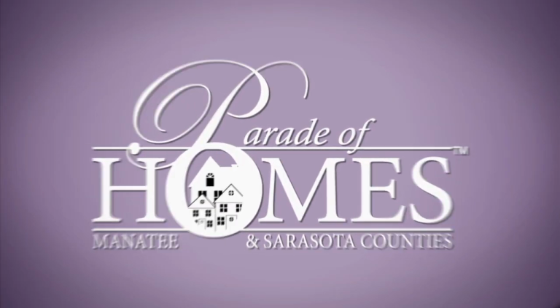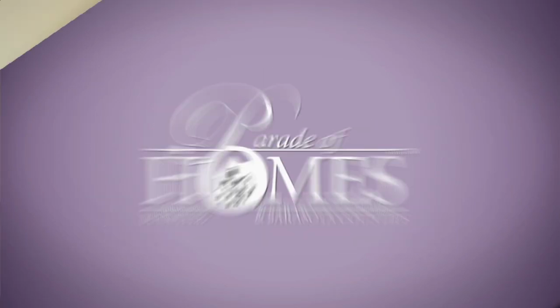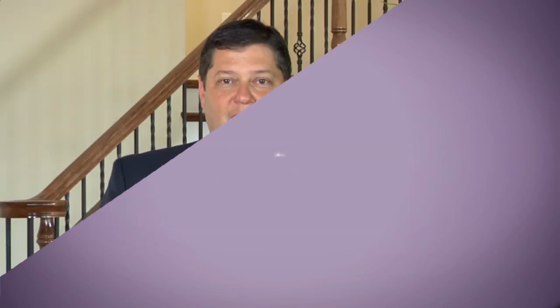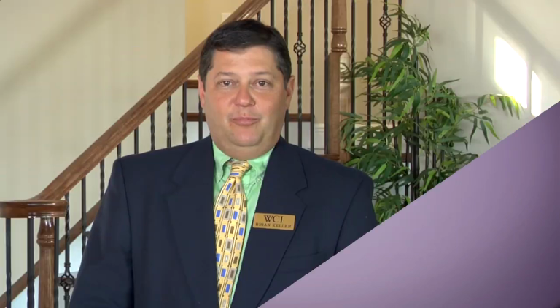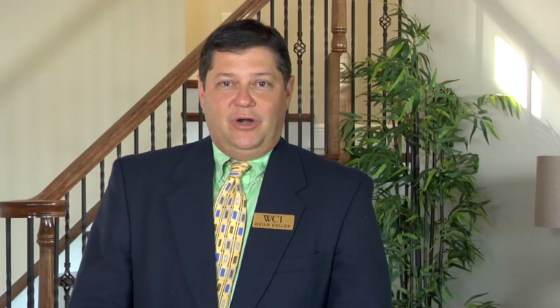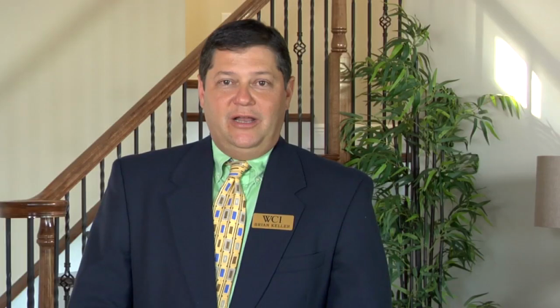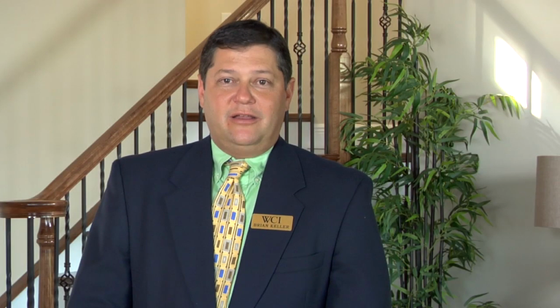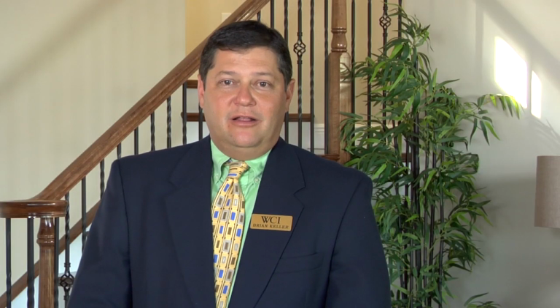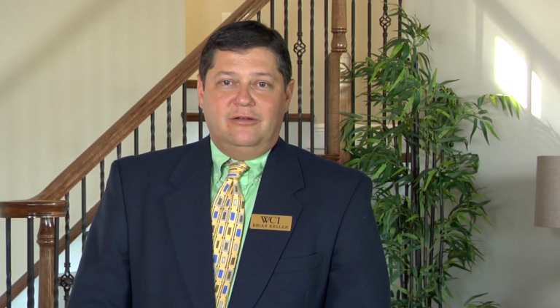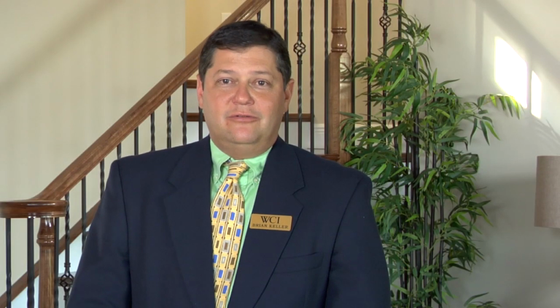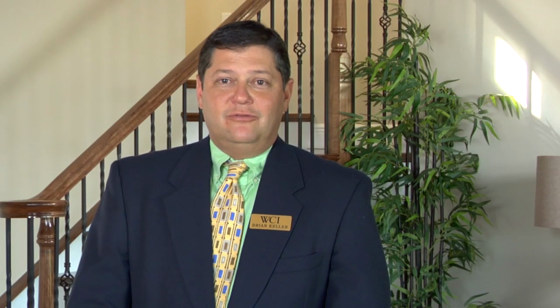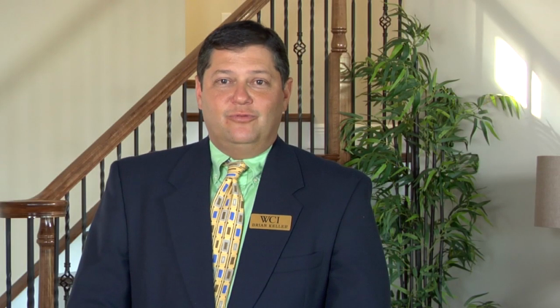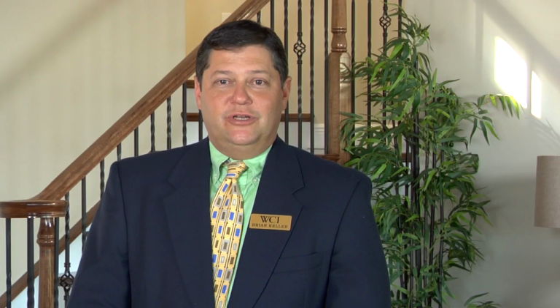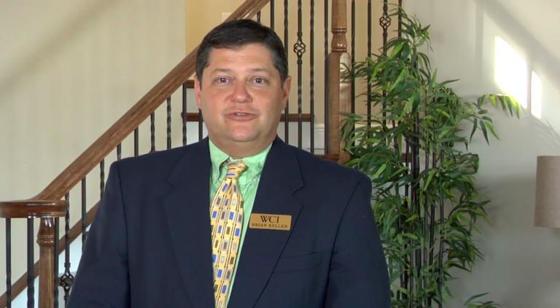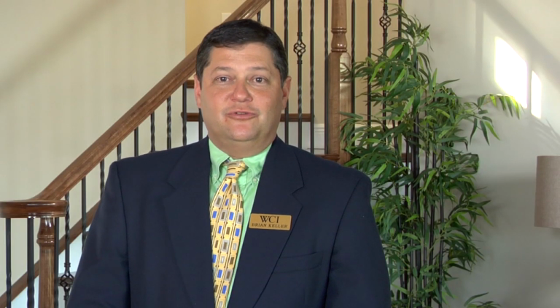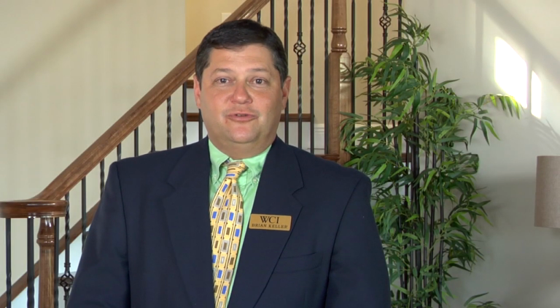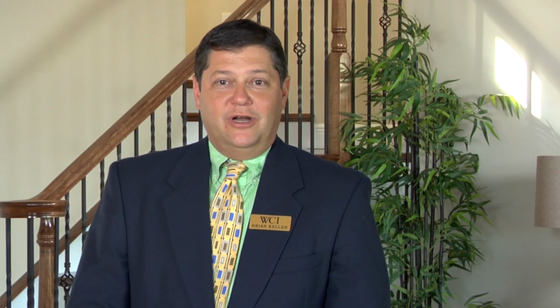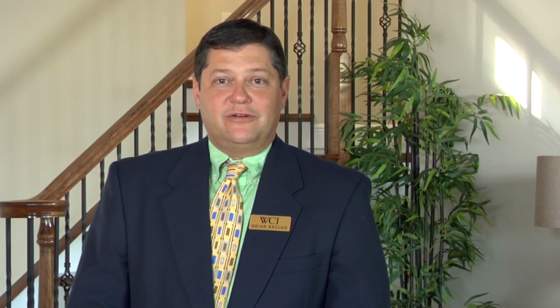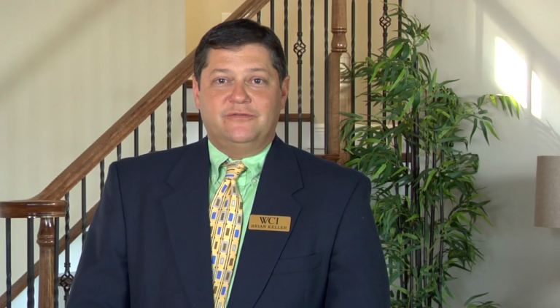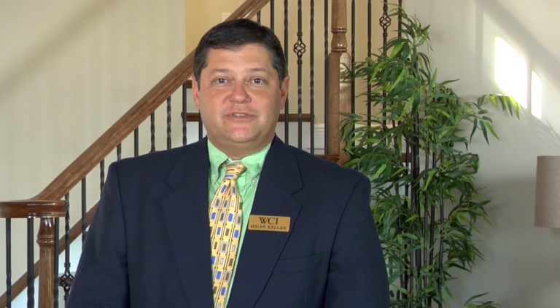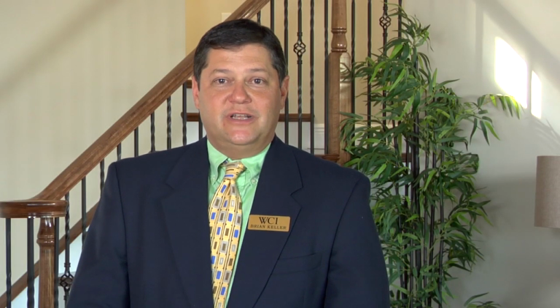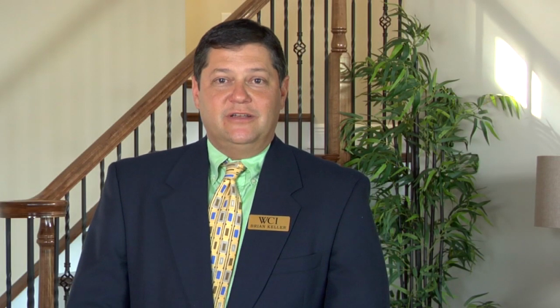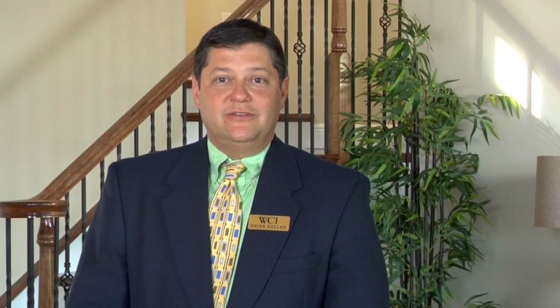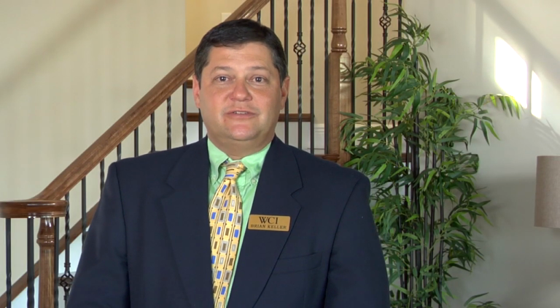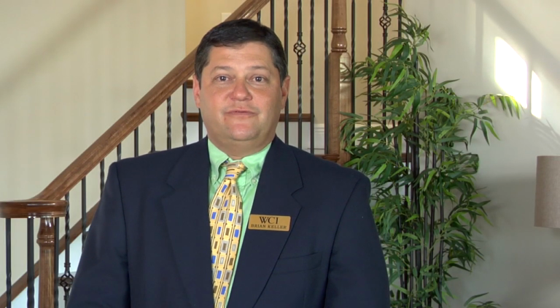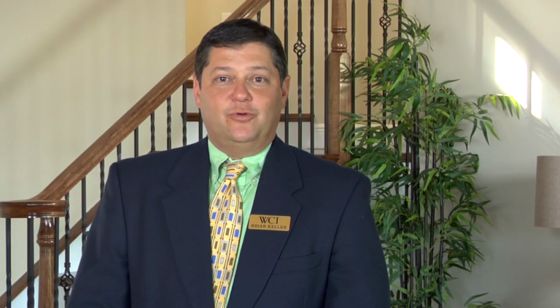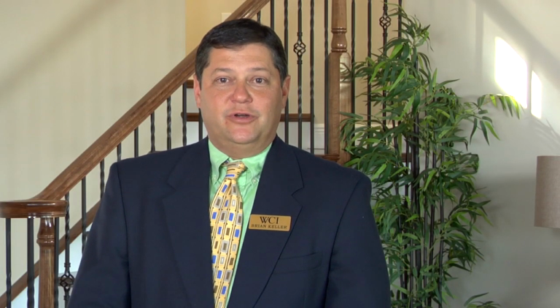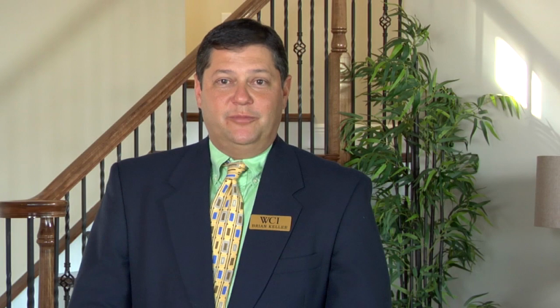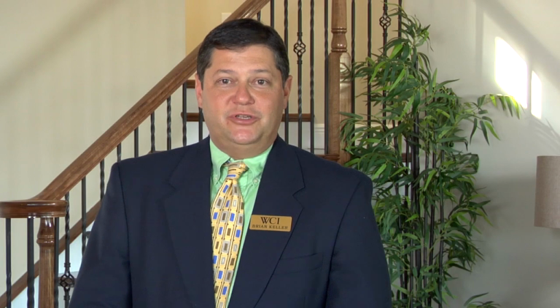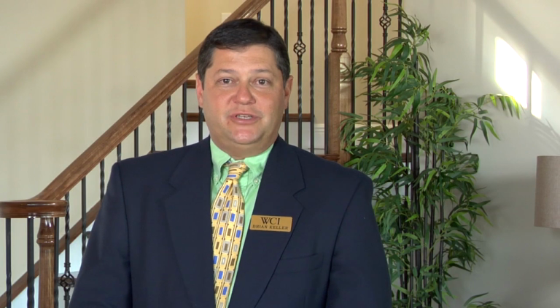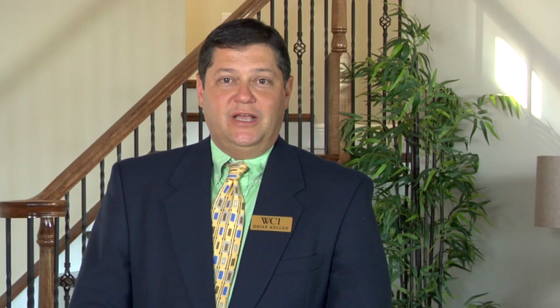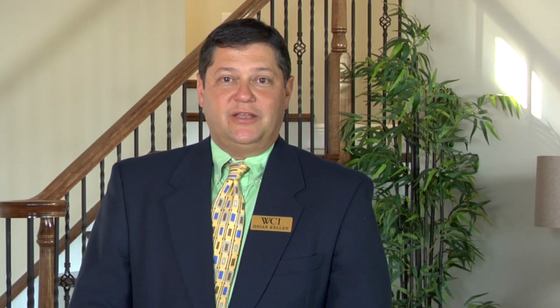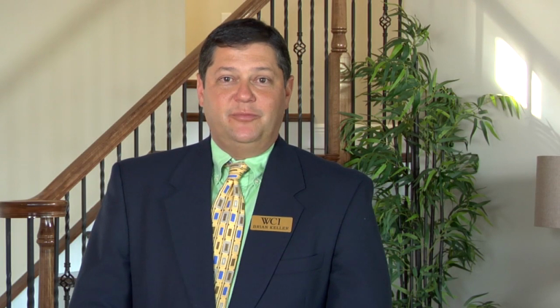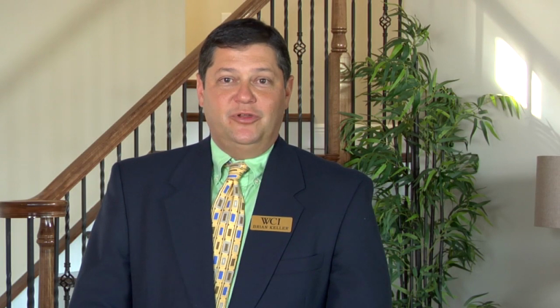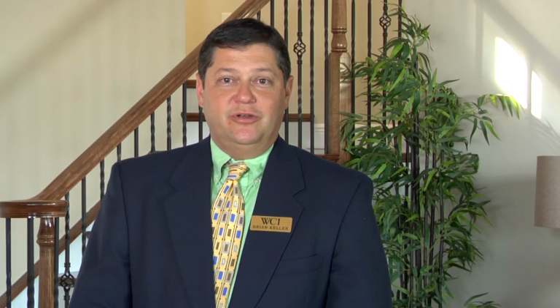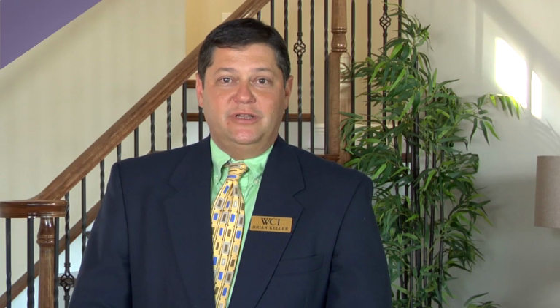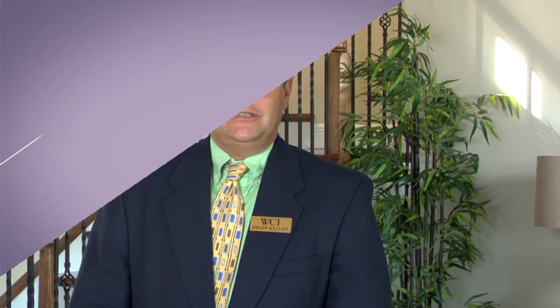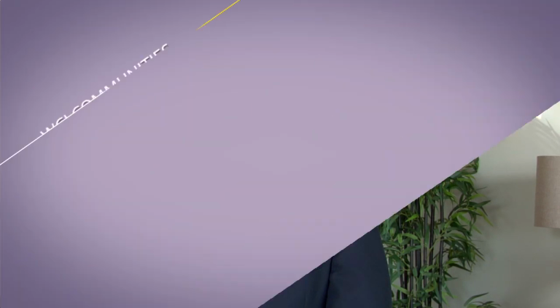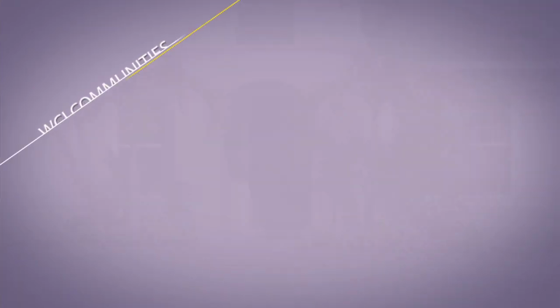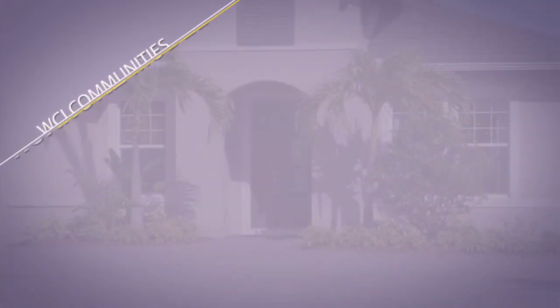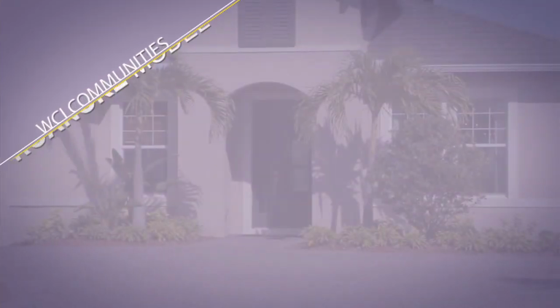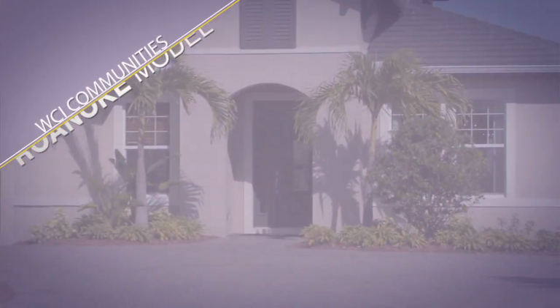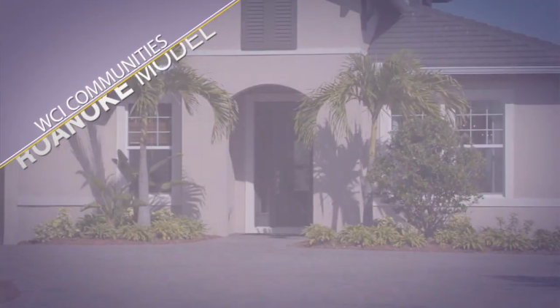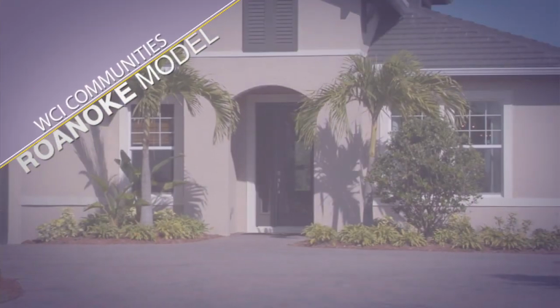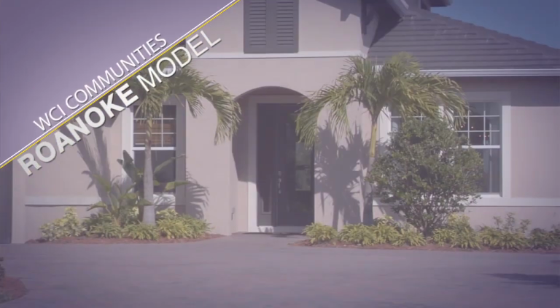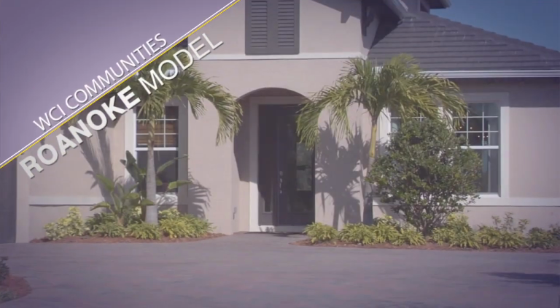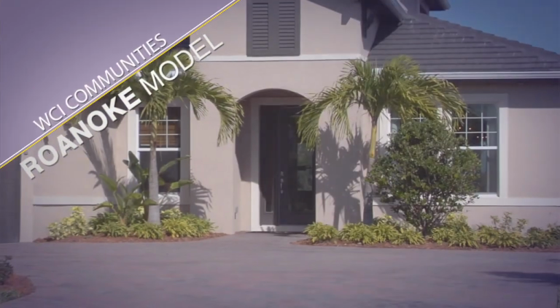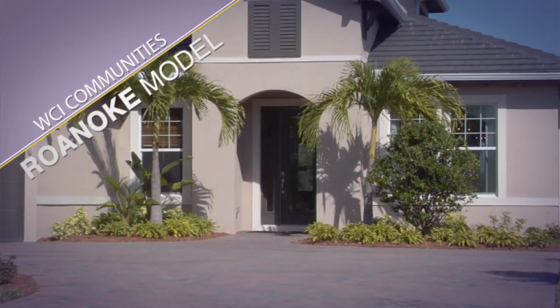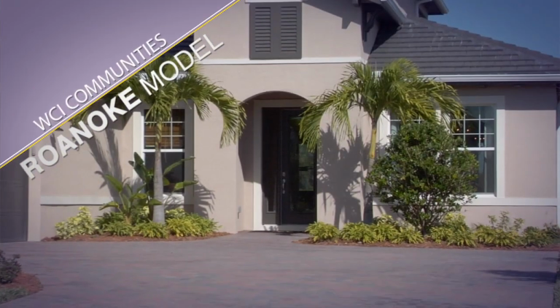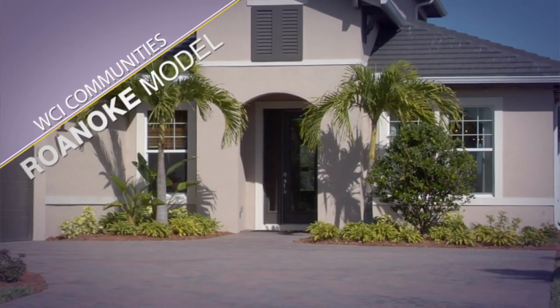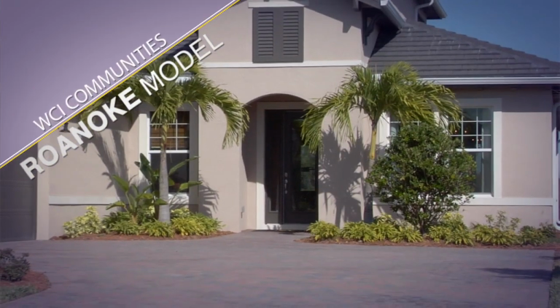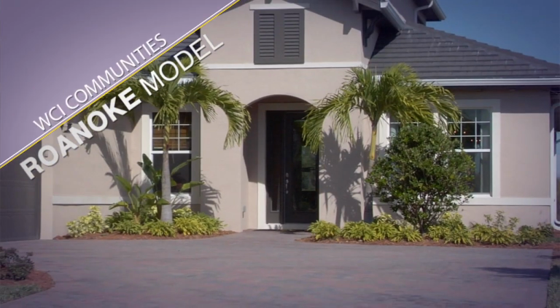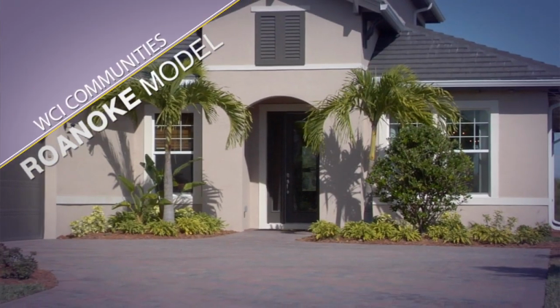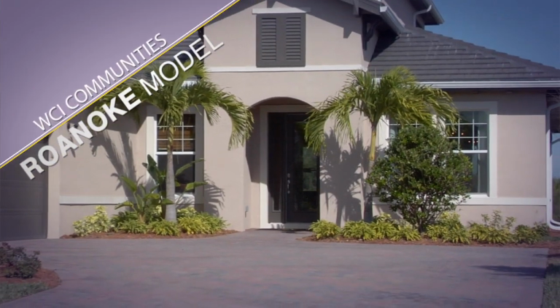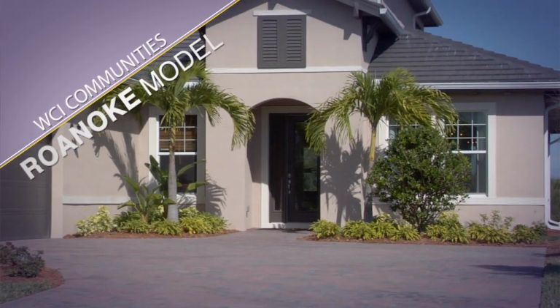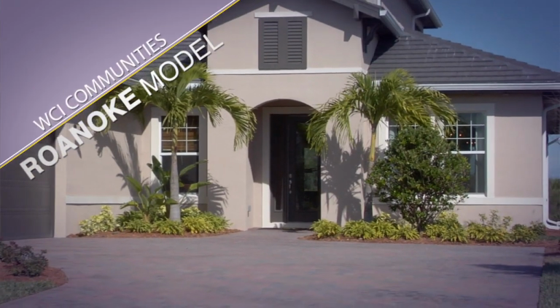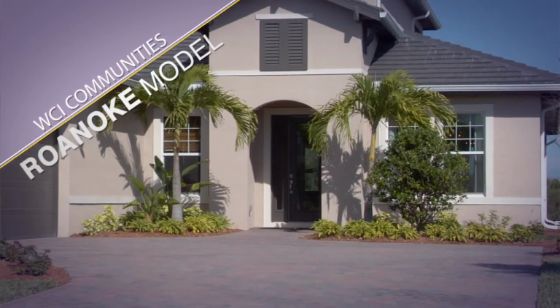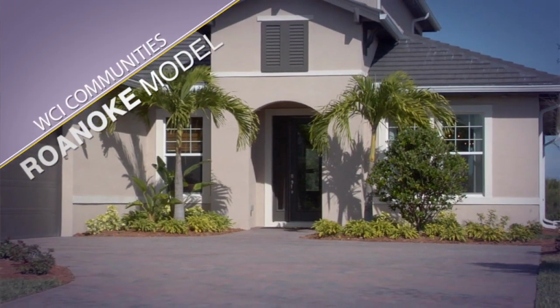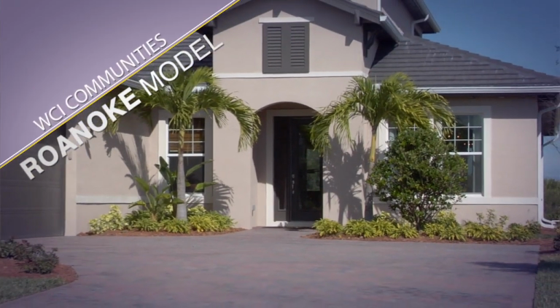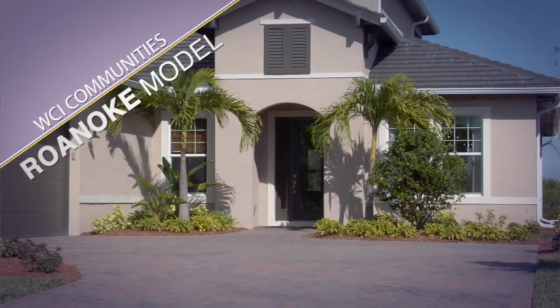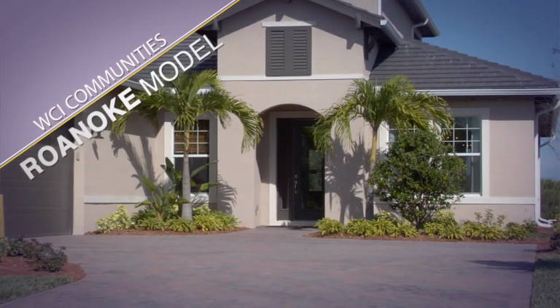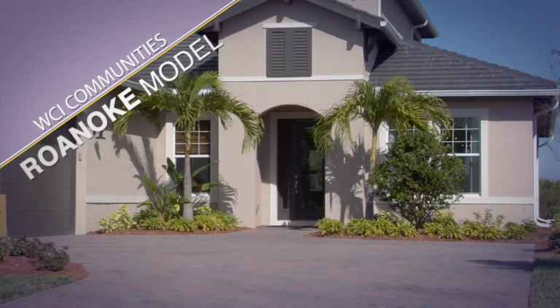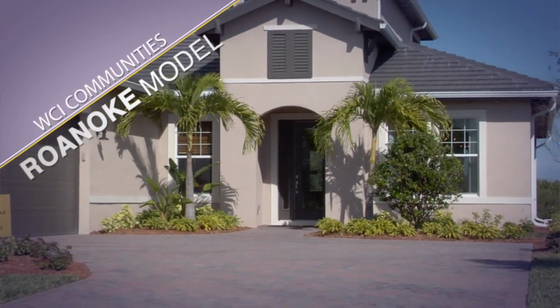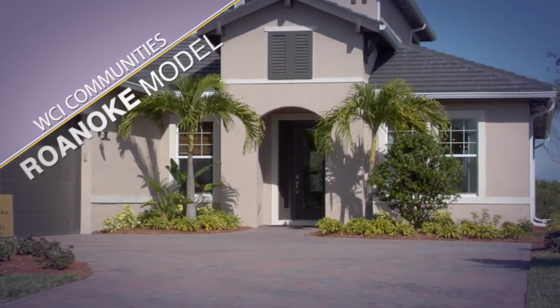I'm Brian Keller, Regional Director of Sales for WCI Communities, and I'm standing in the Roanoke model at Tidewater Preserve.